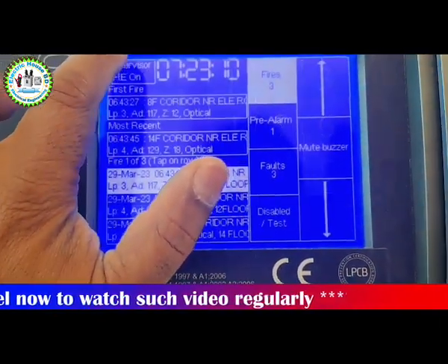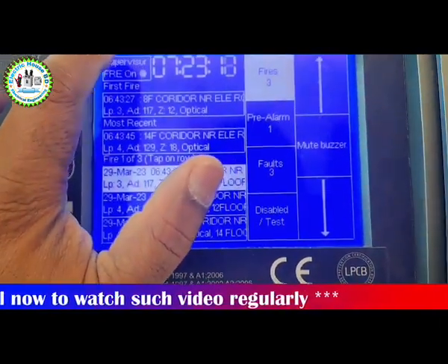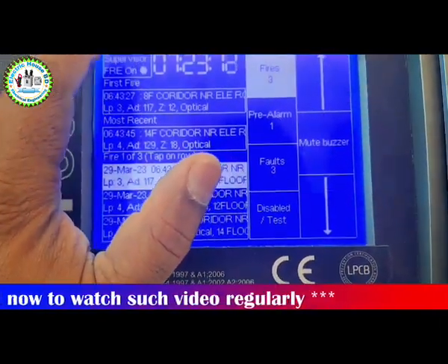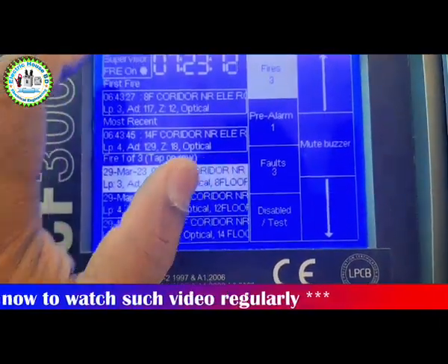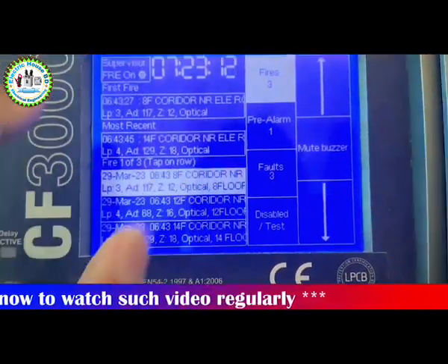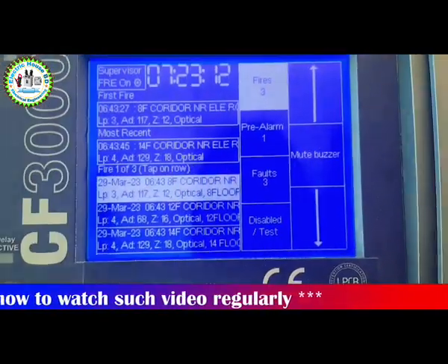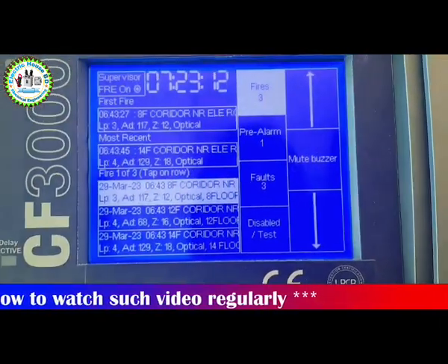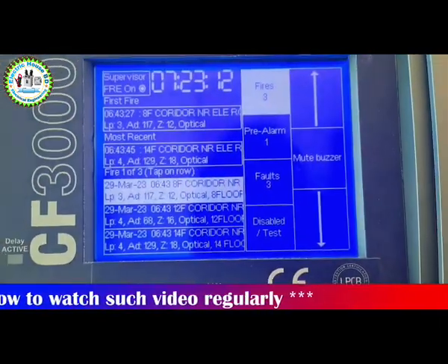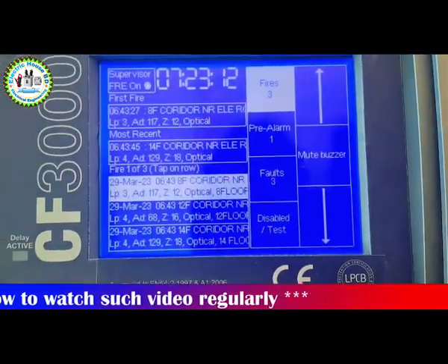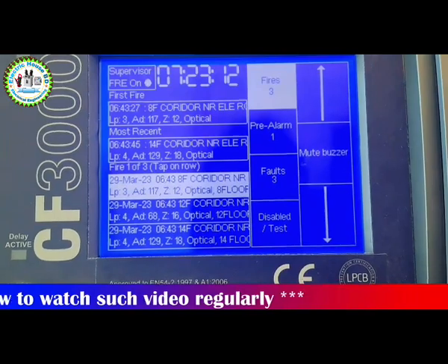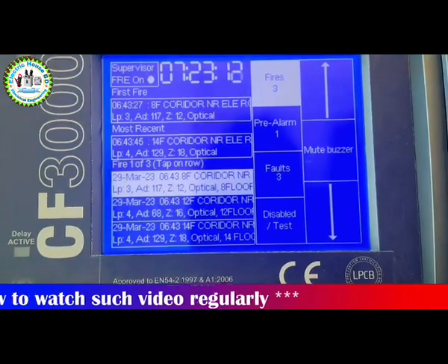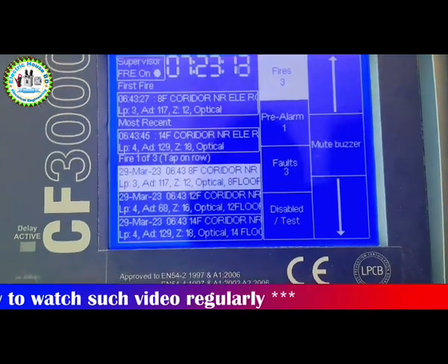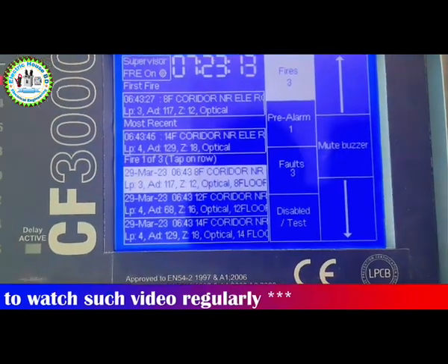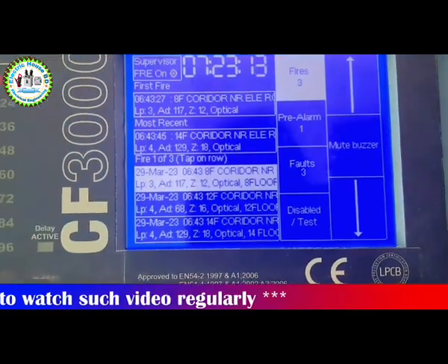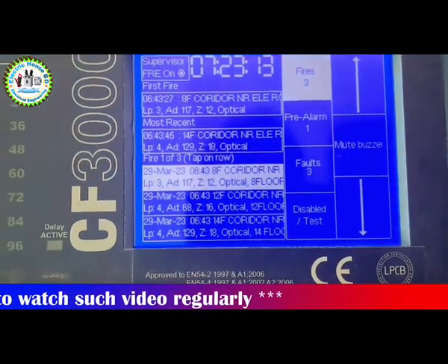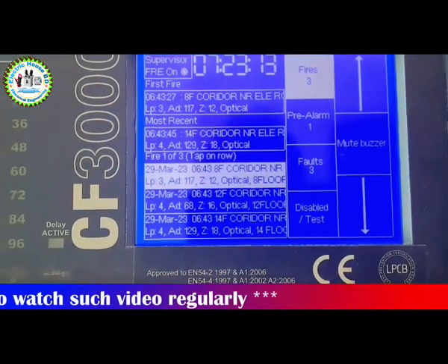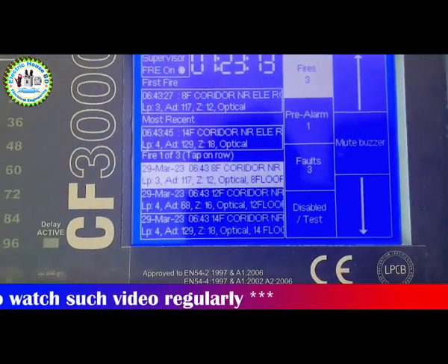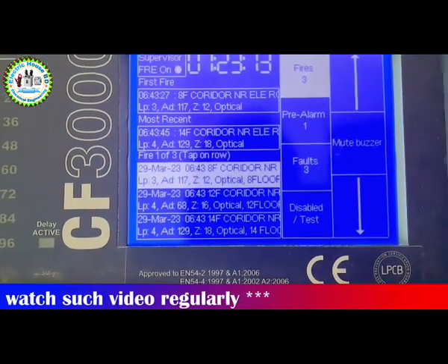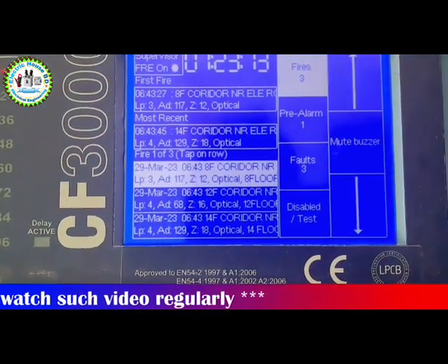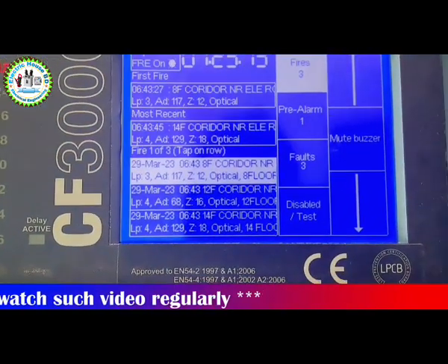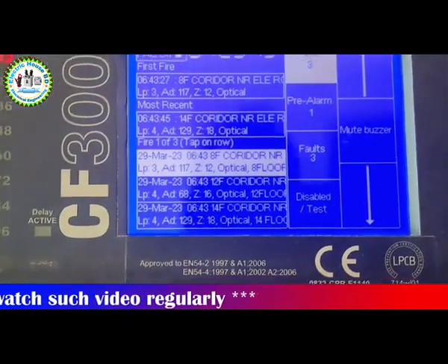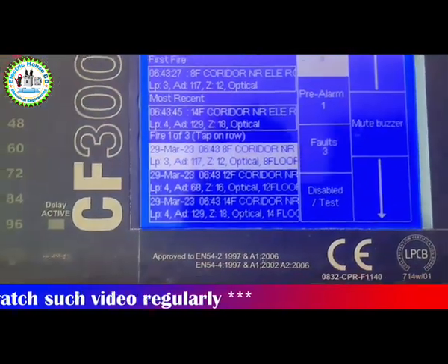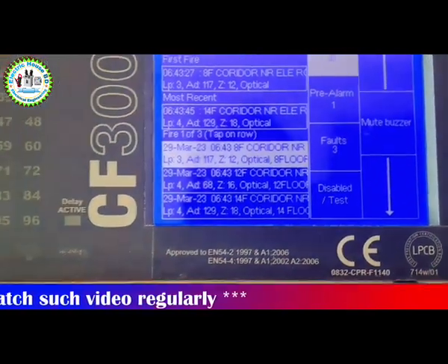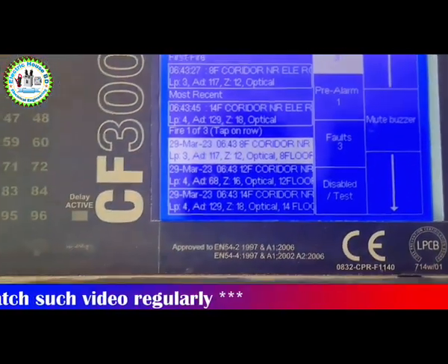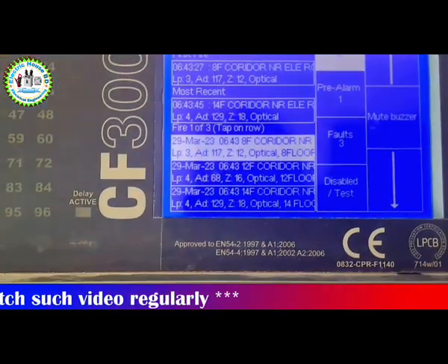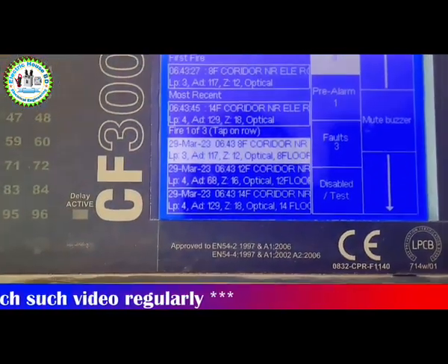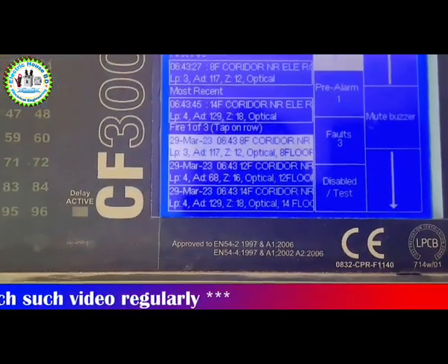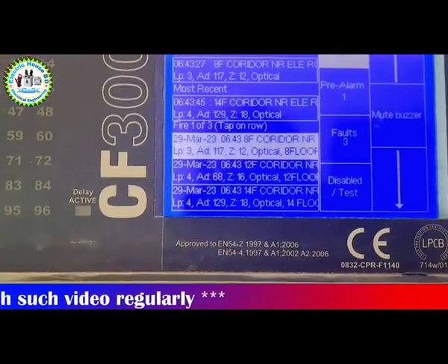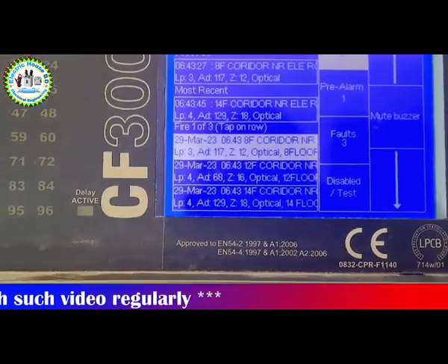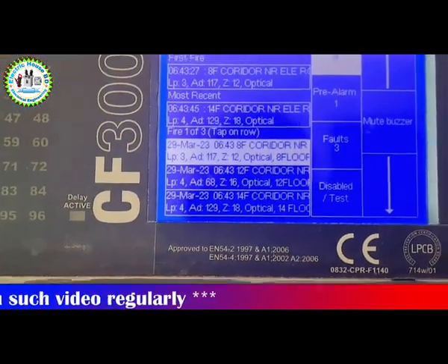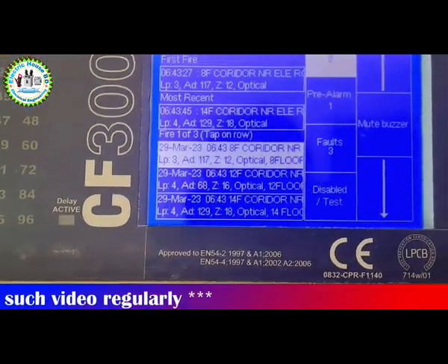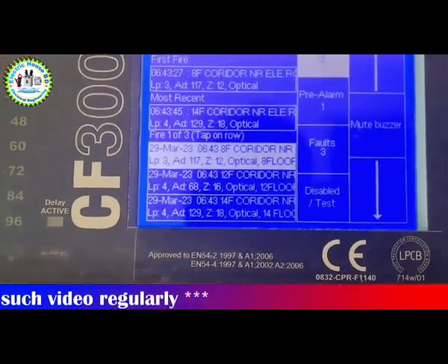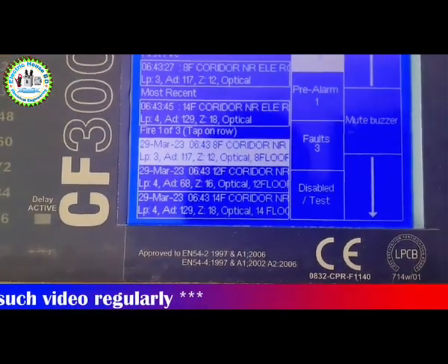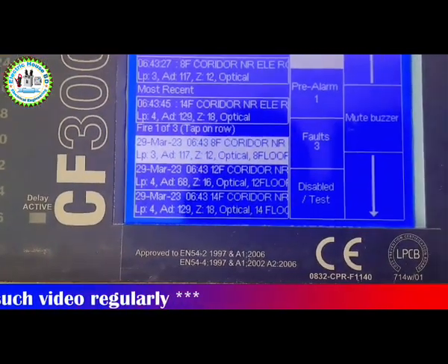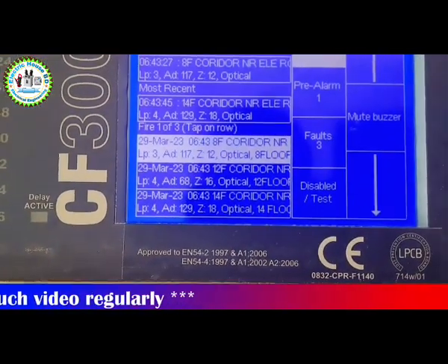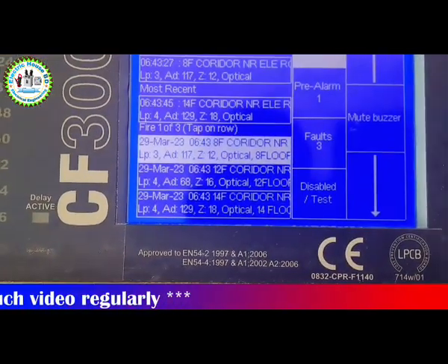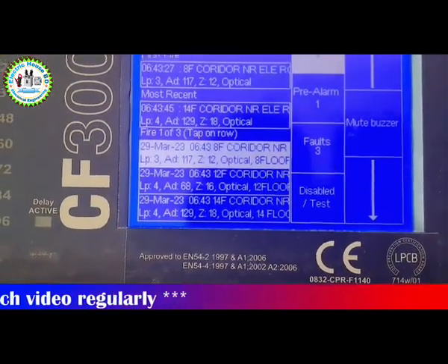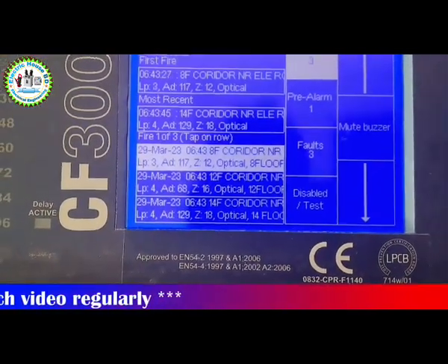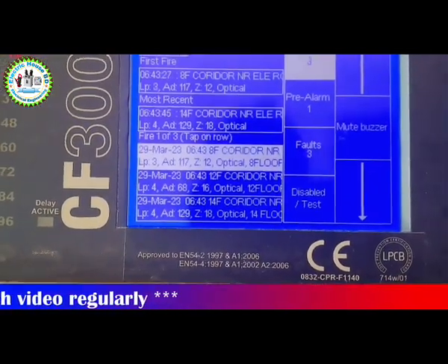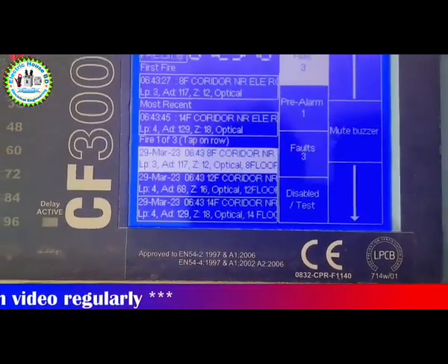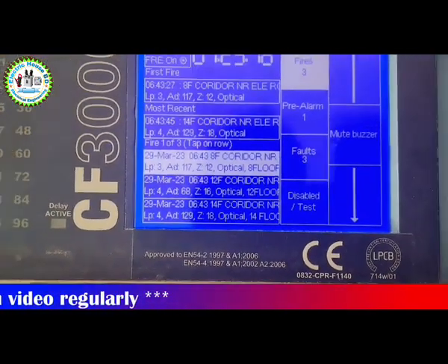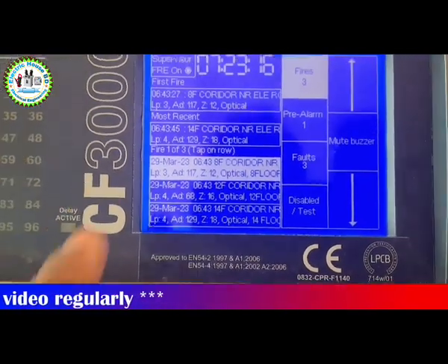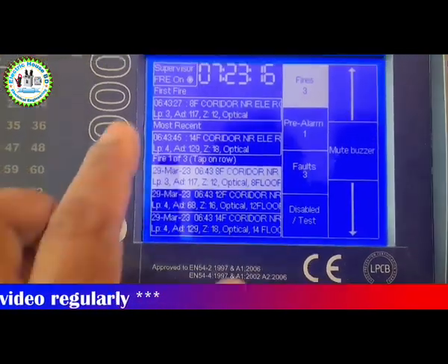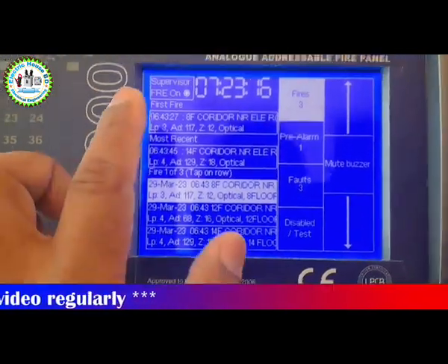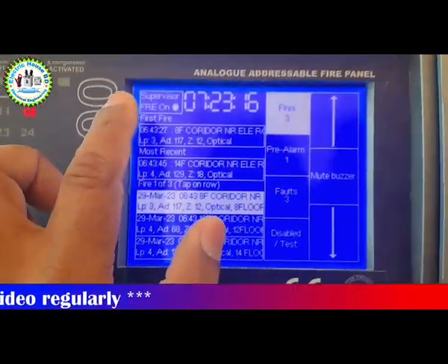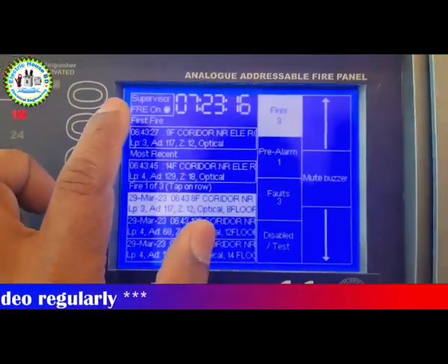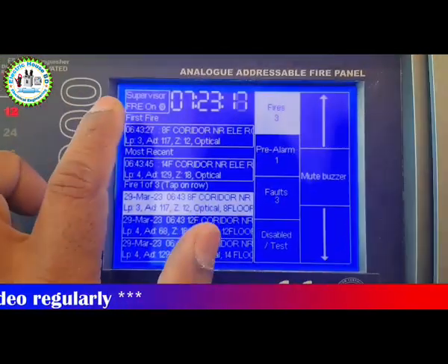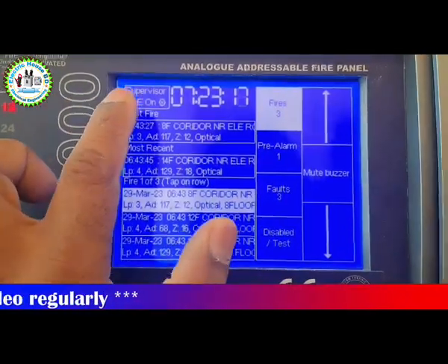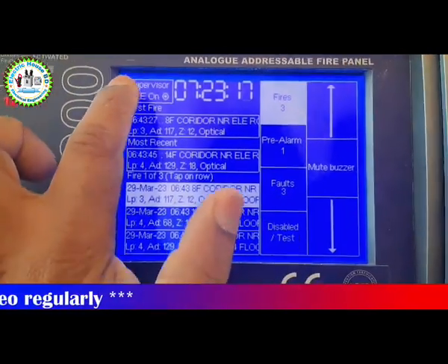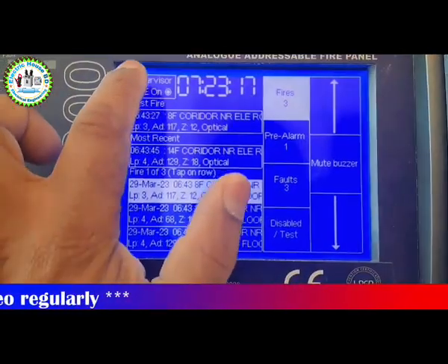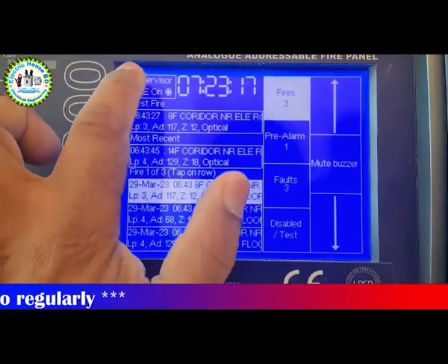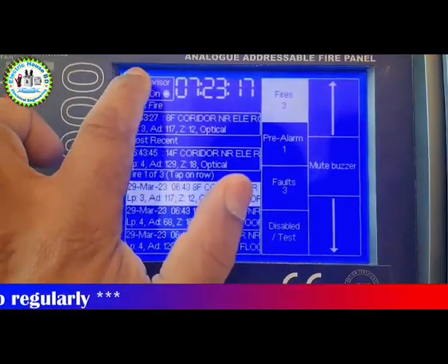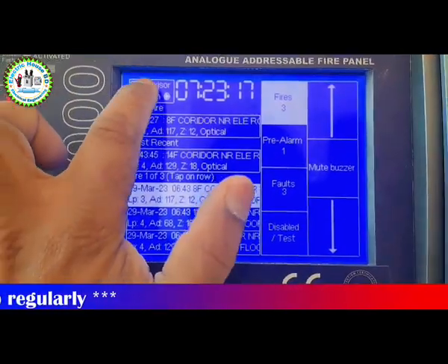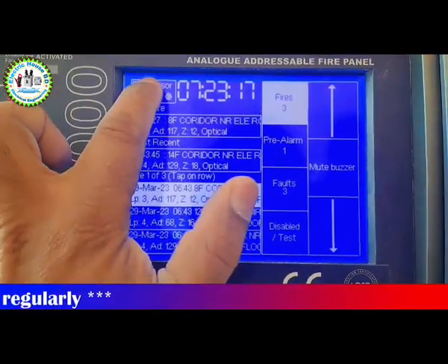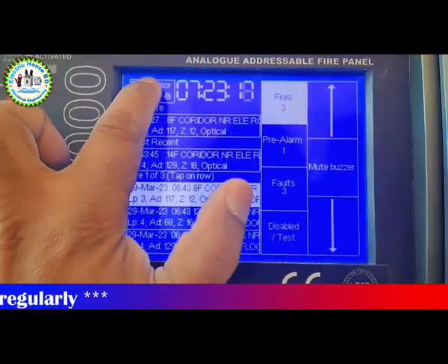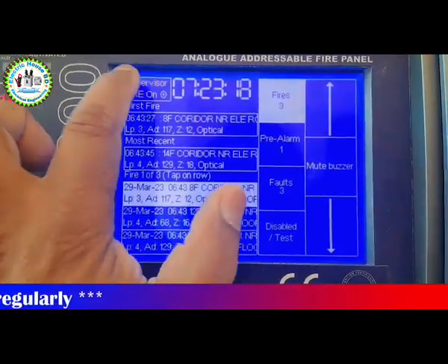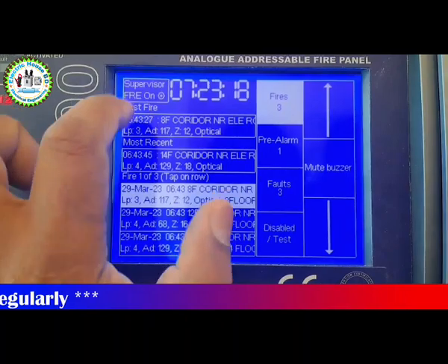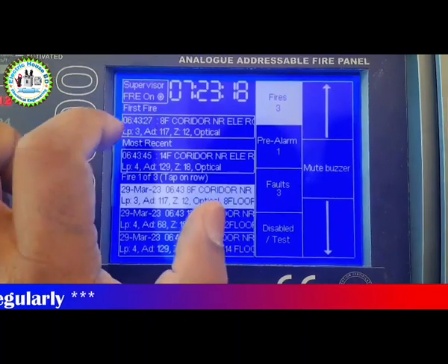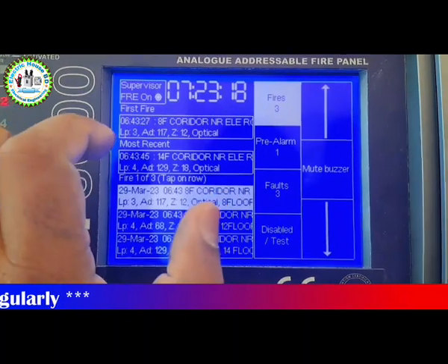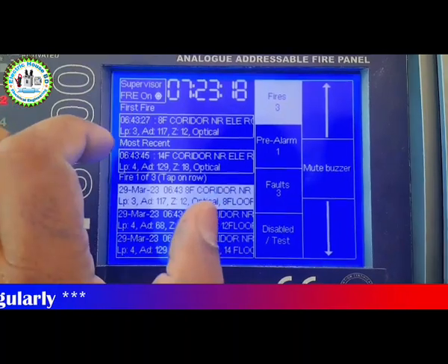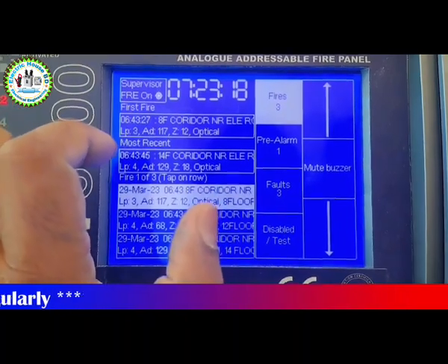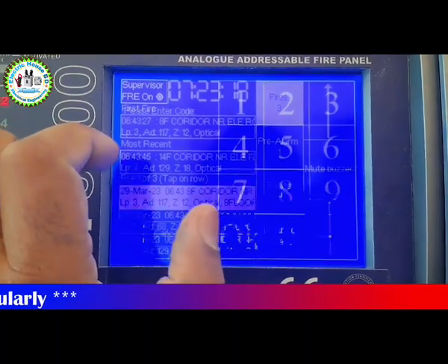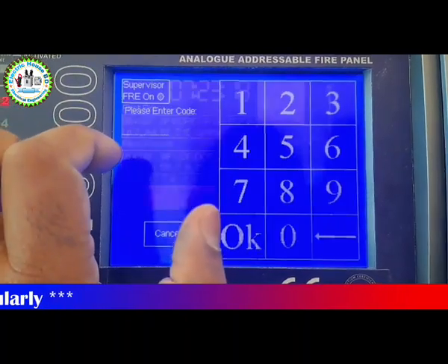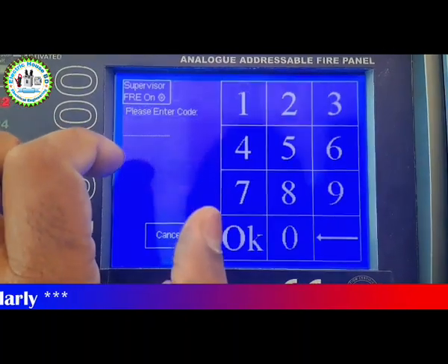Now the fire panel will be reset. A password must be input again to reset the panel.